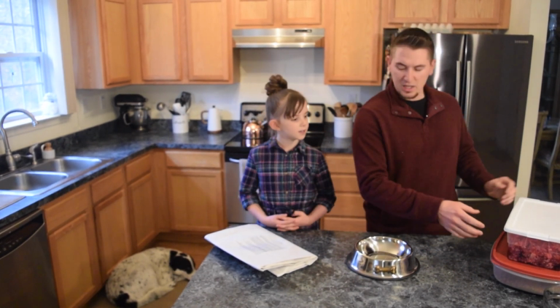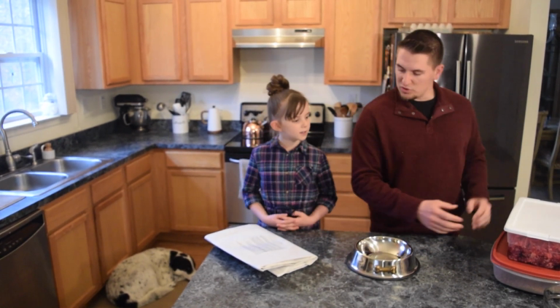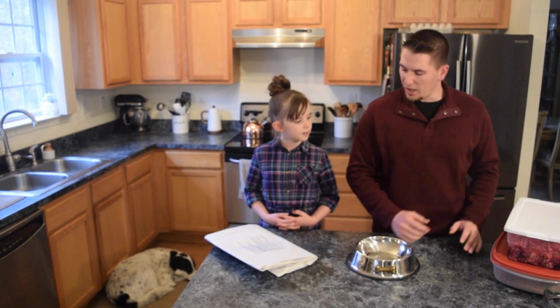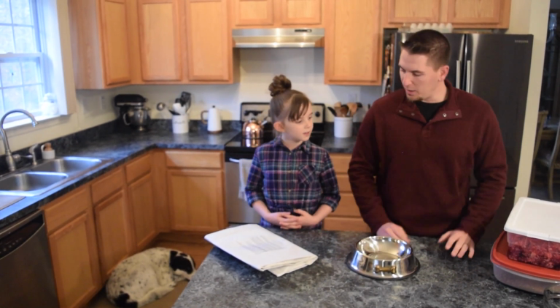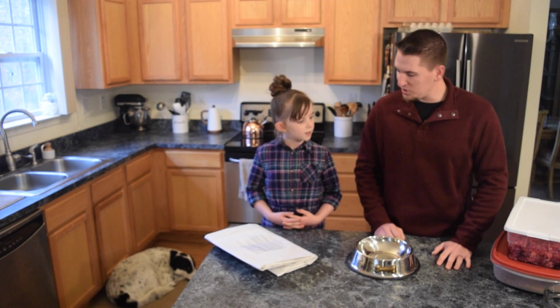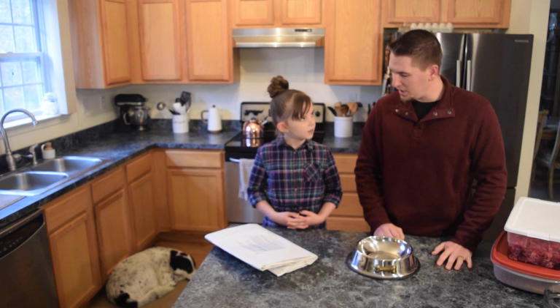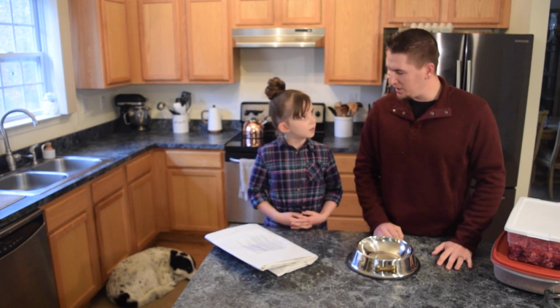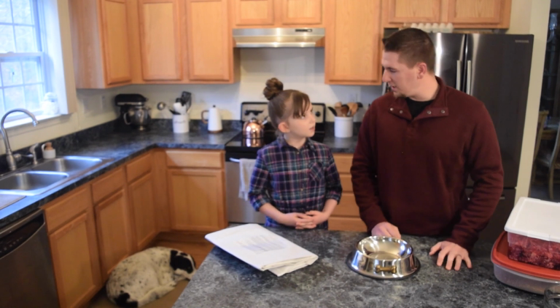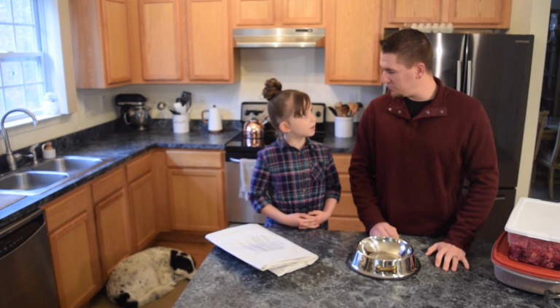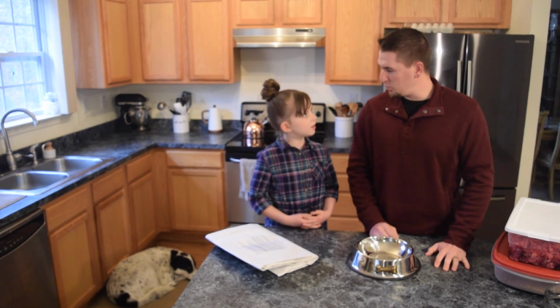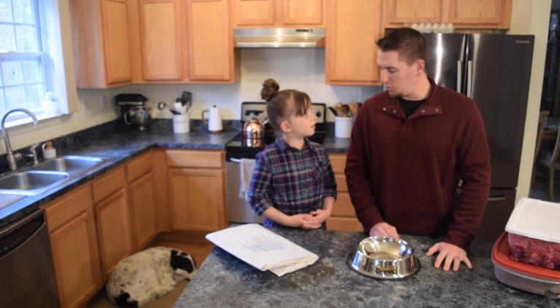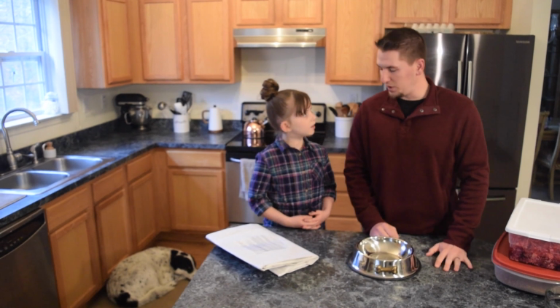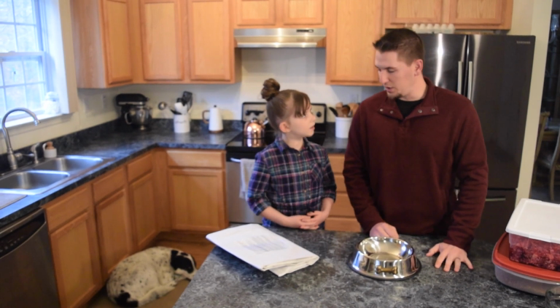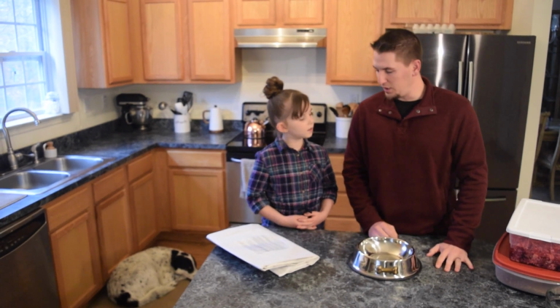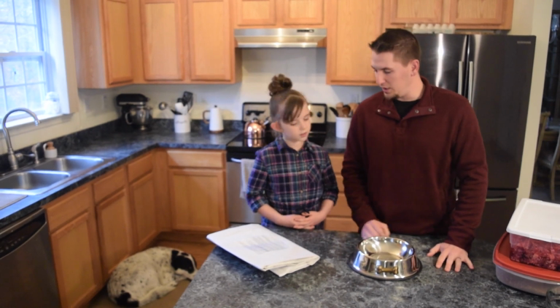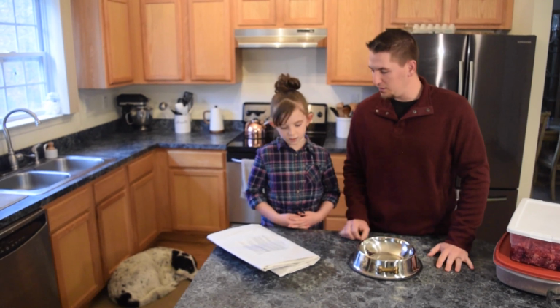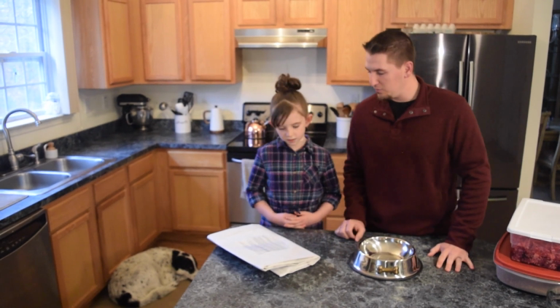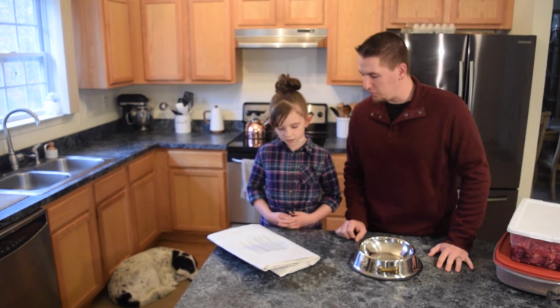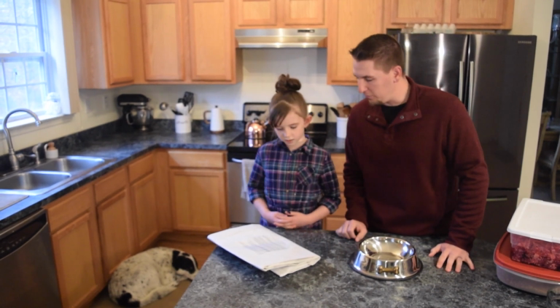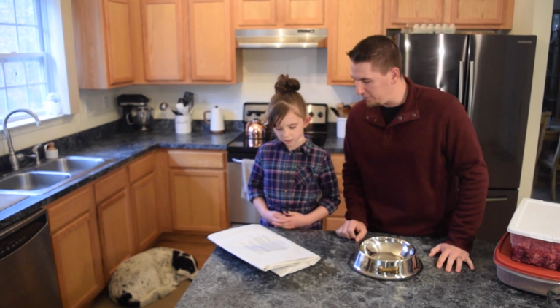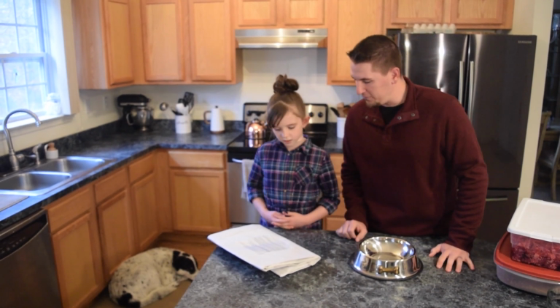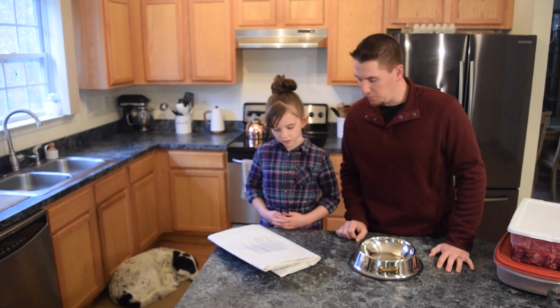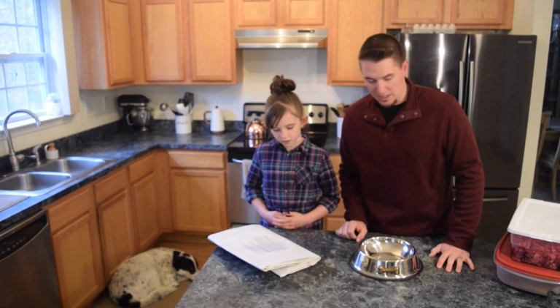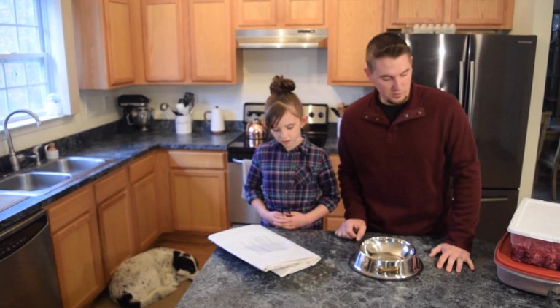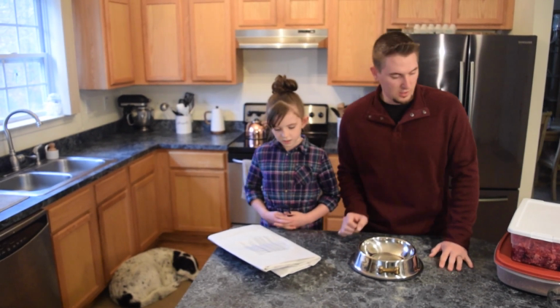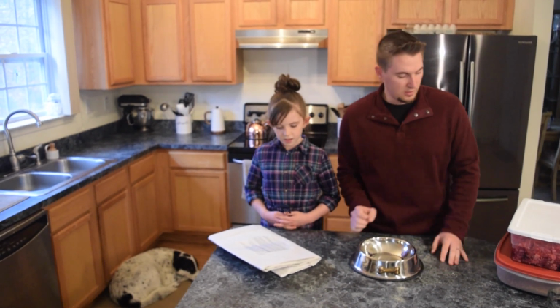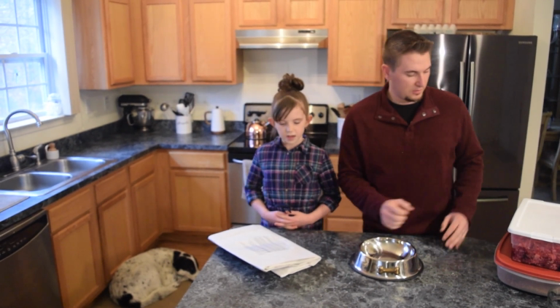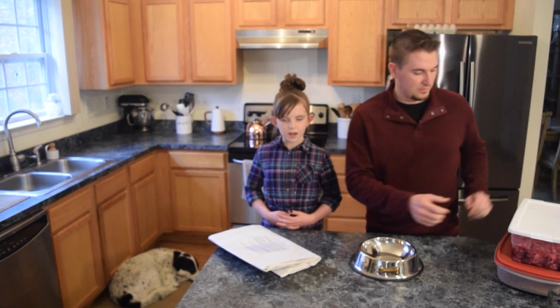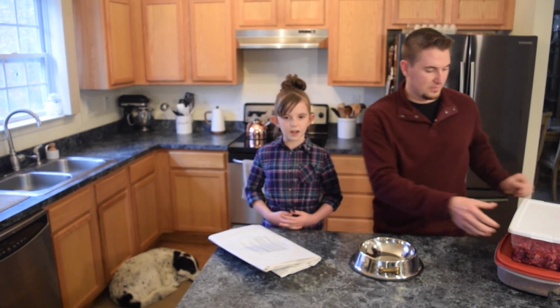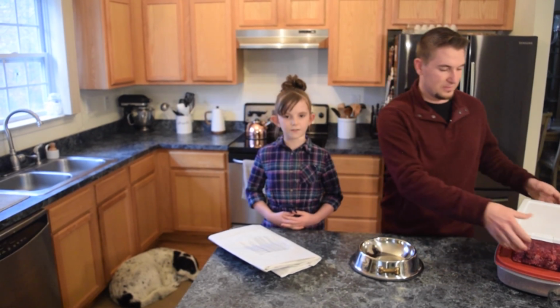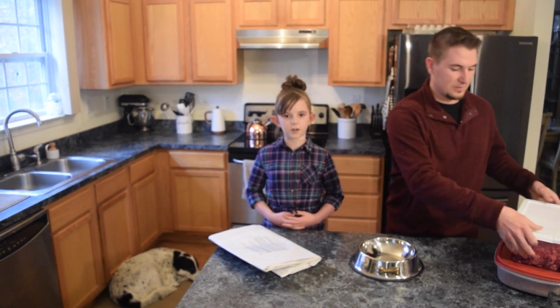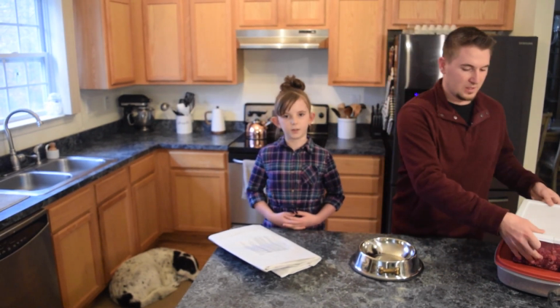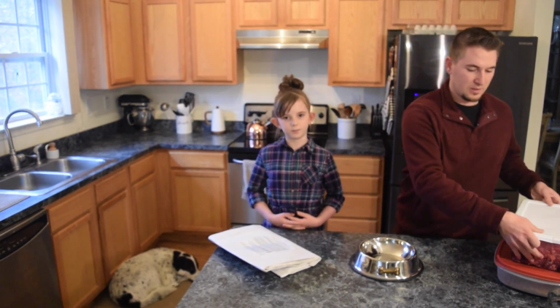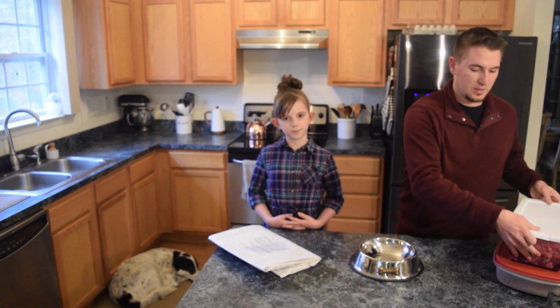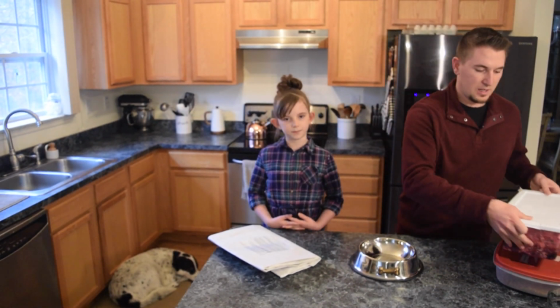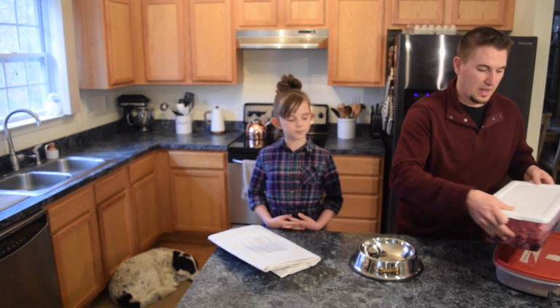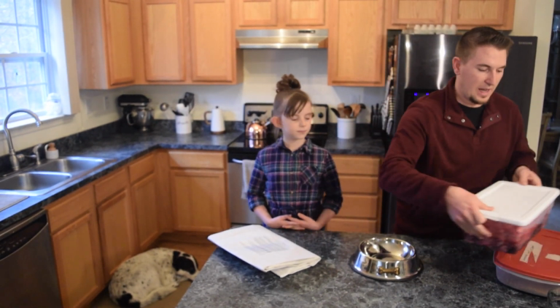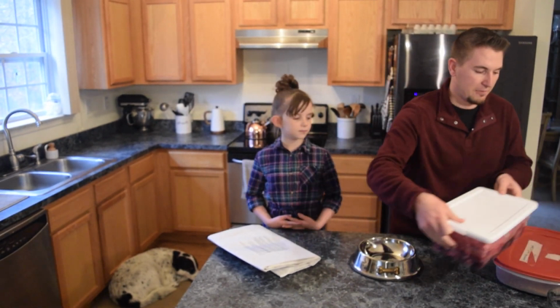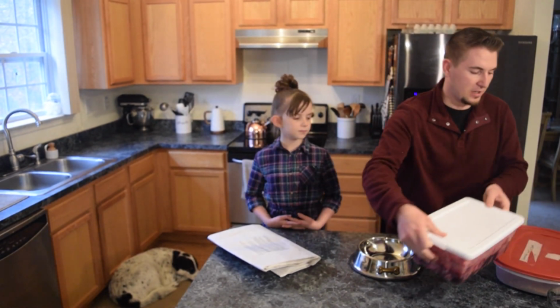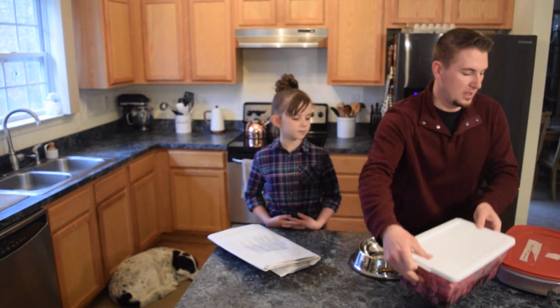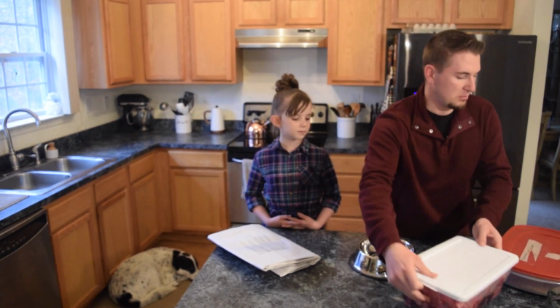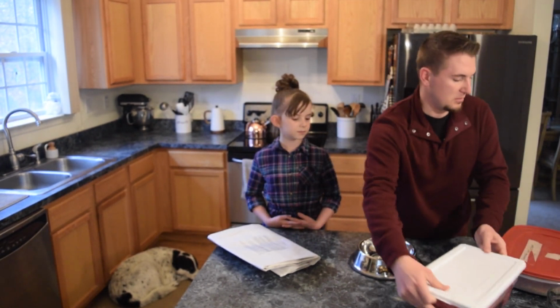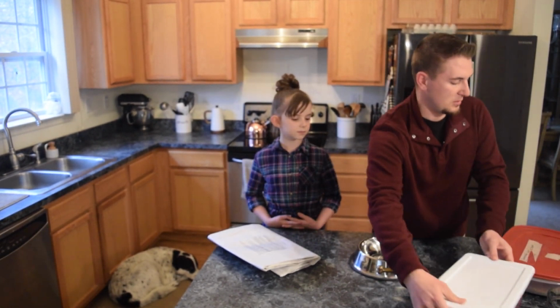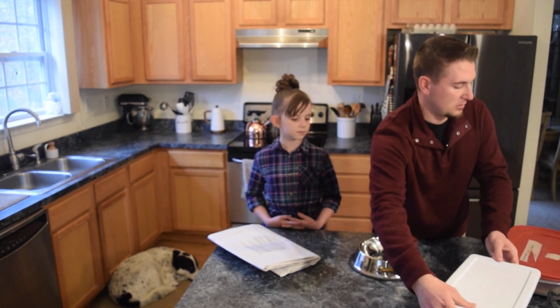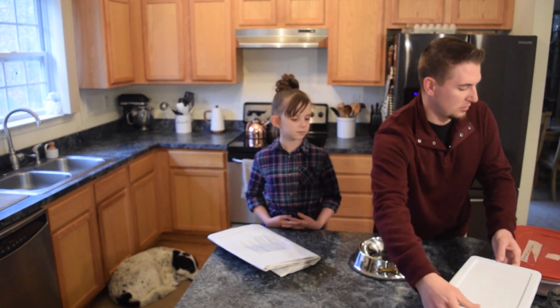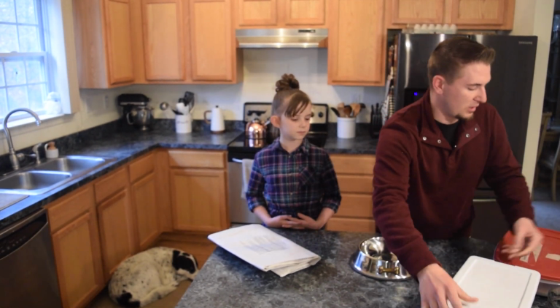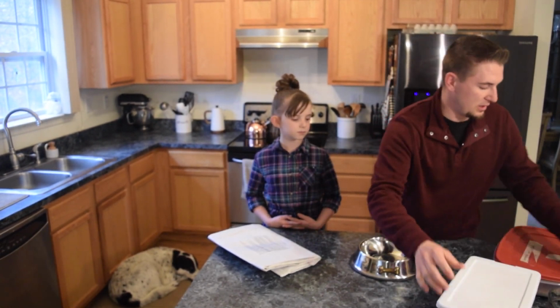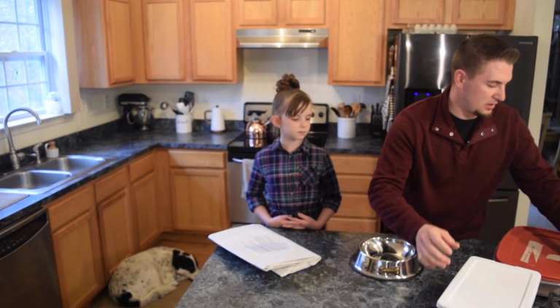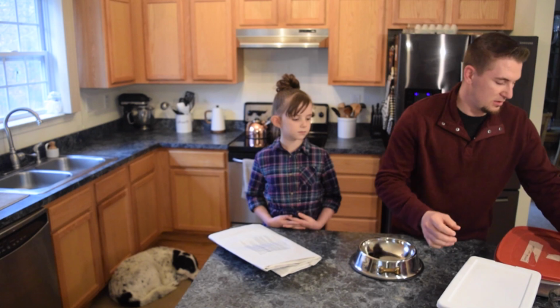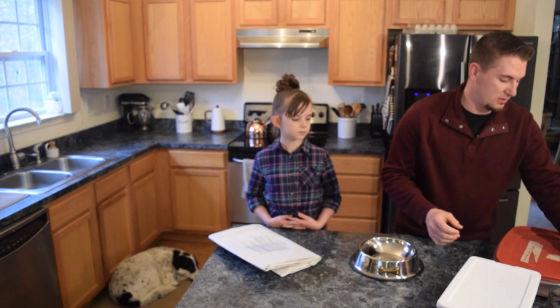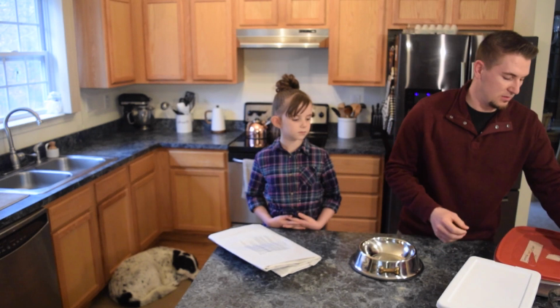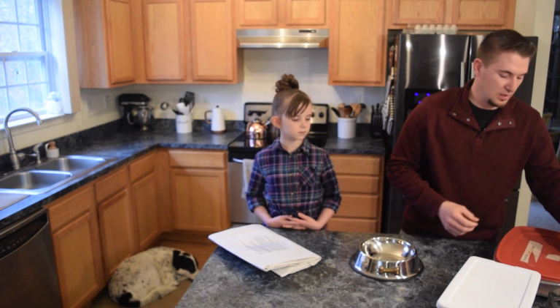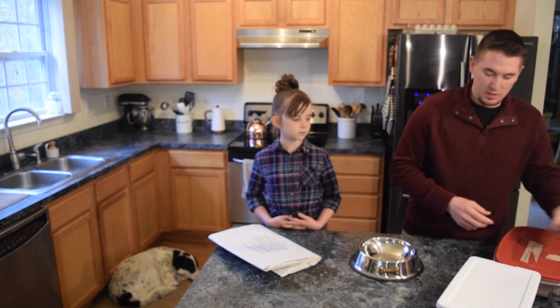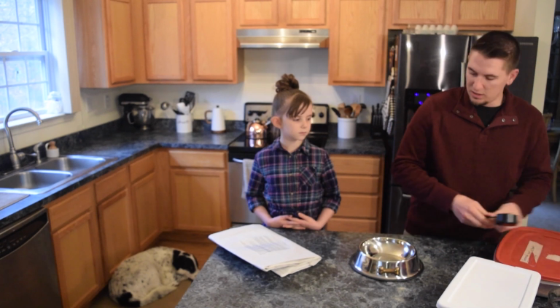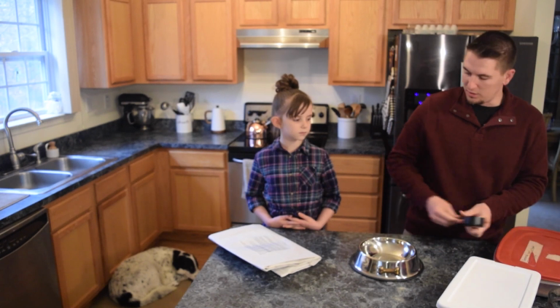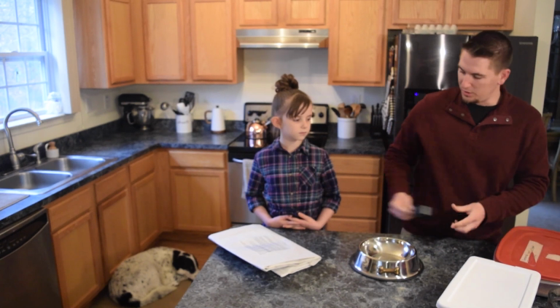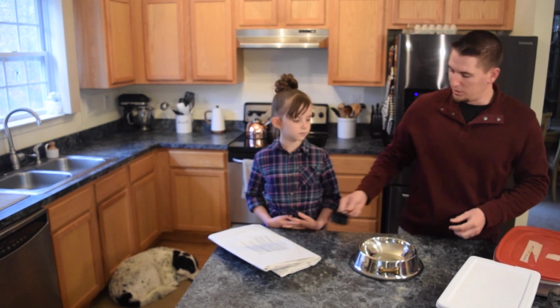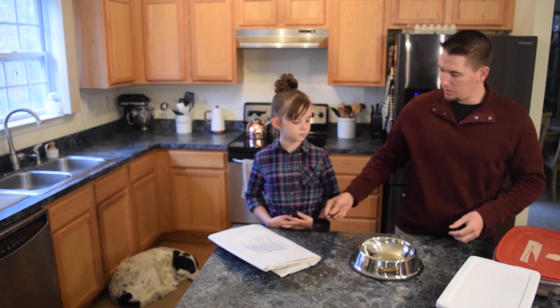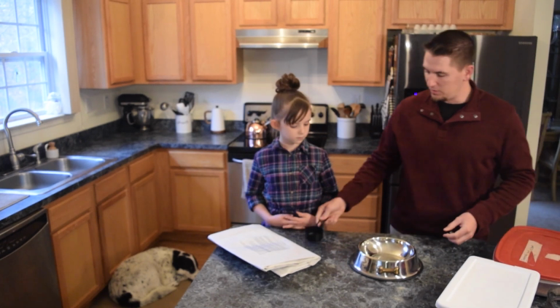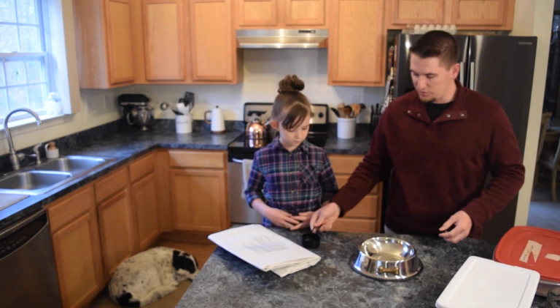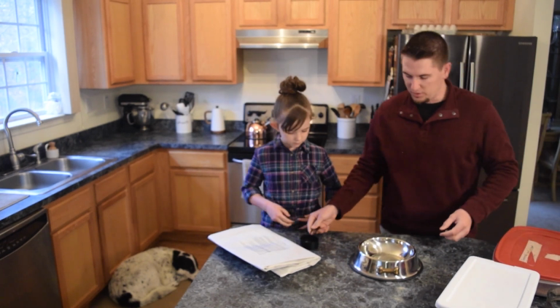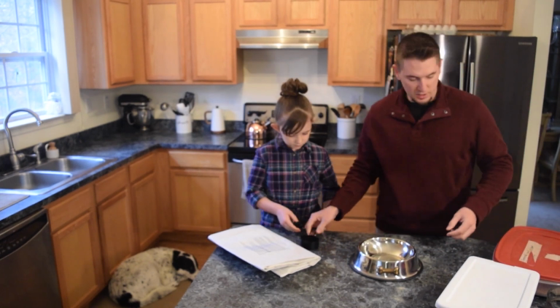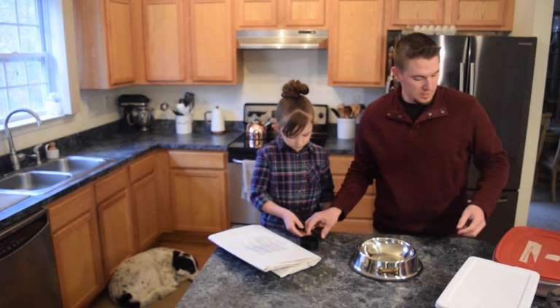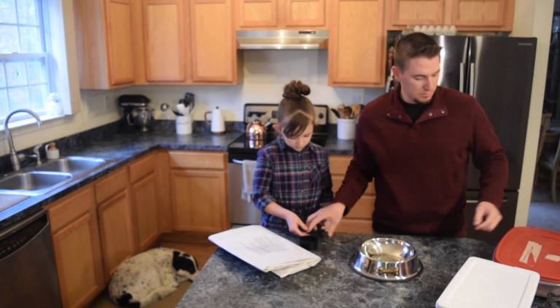So how much NDF2 are we going to need for a 50-pound dog? A half cup. A half cup? Alright, here you go — there's the cup.